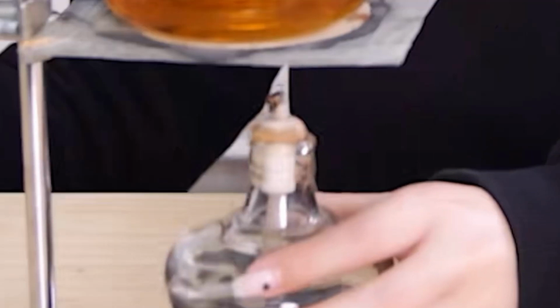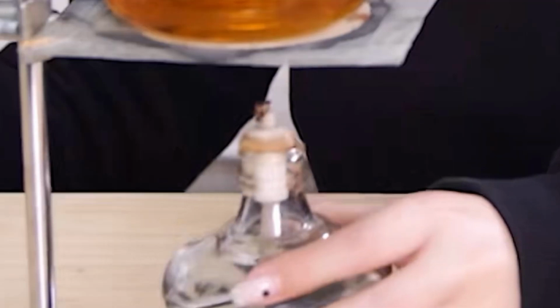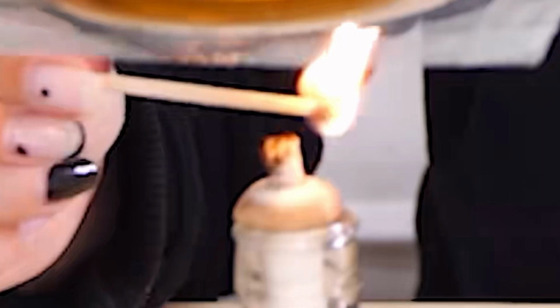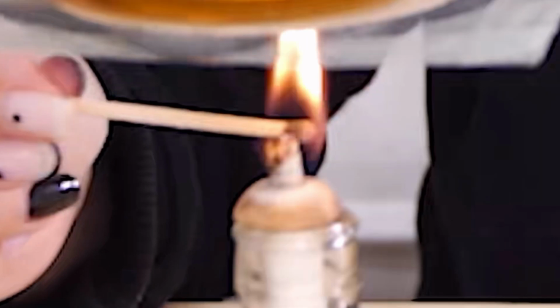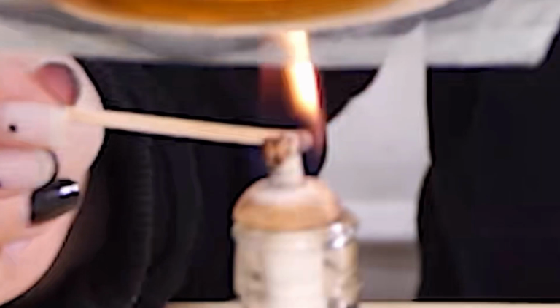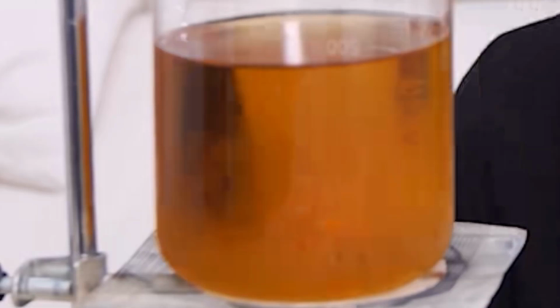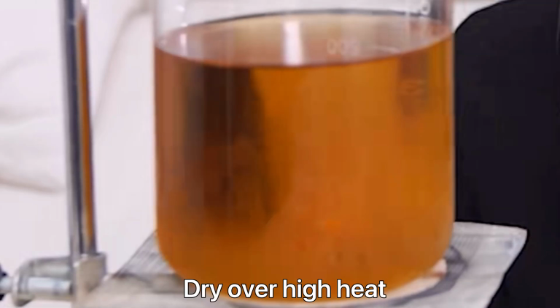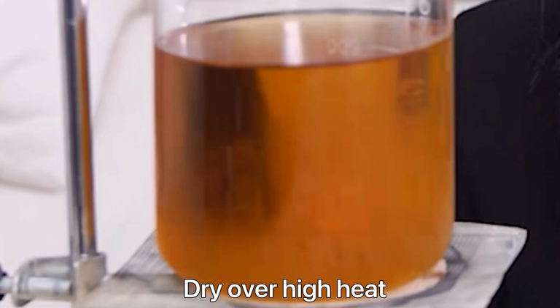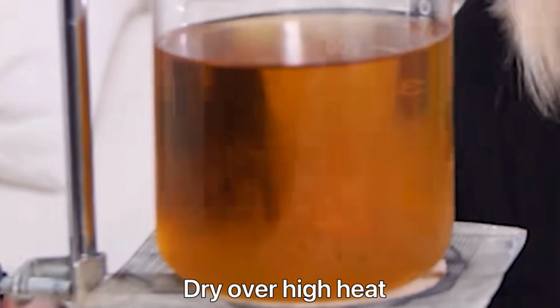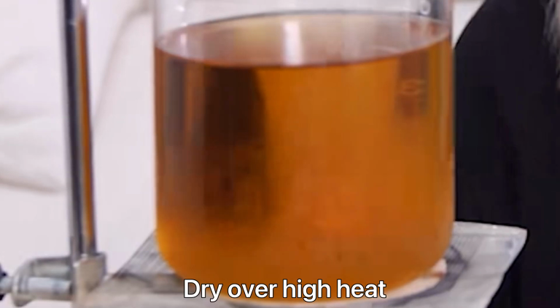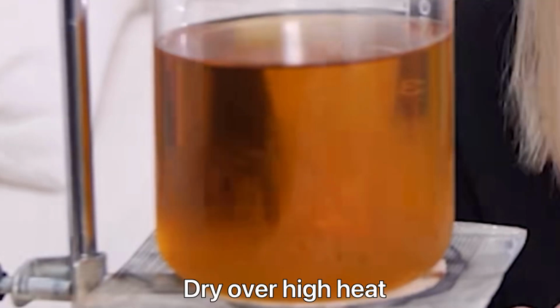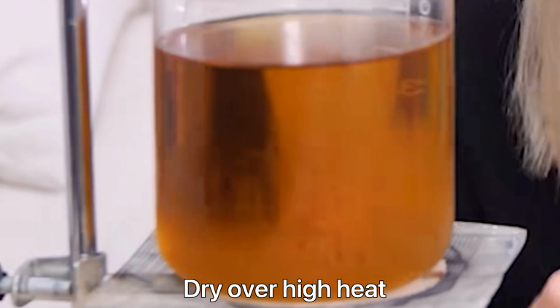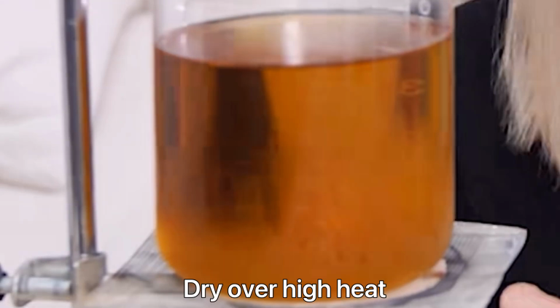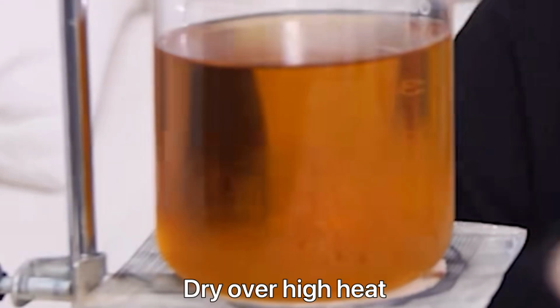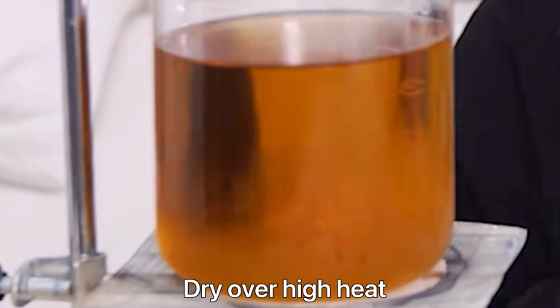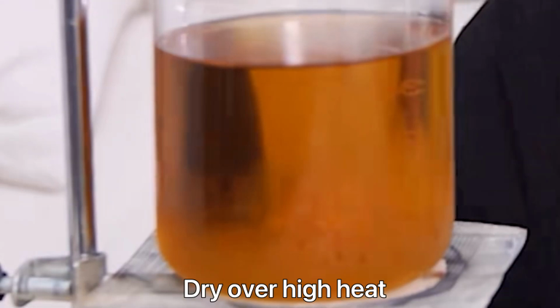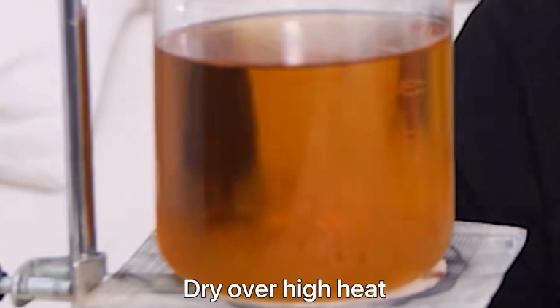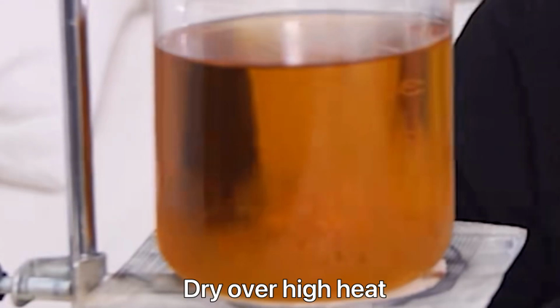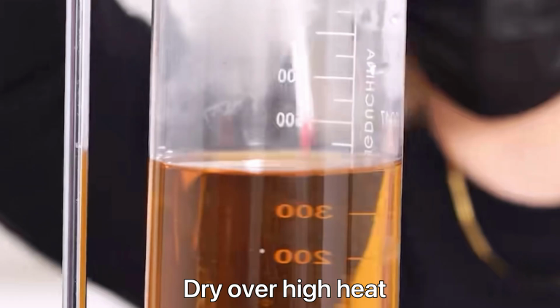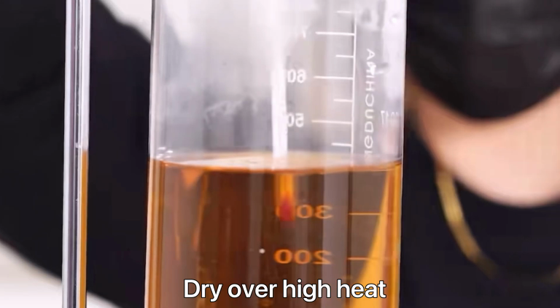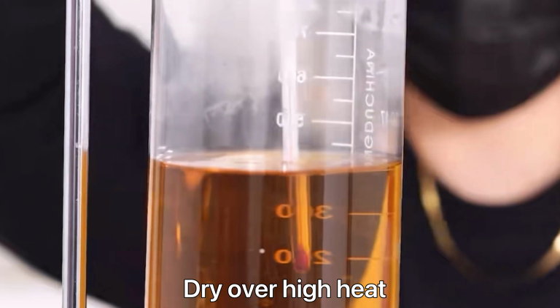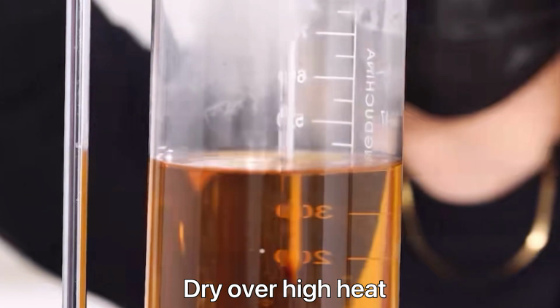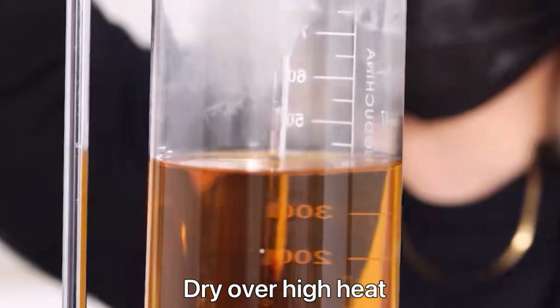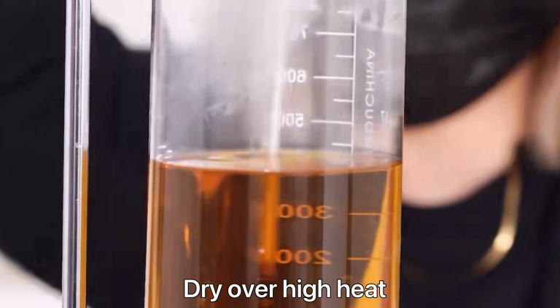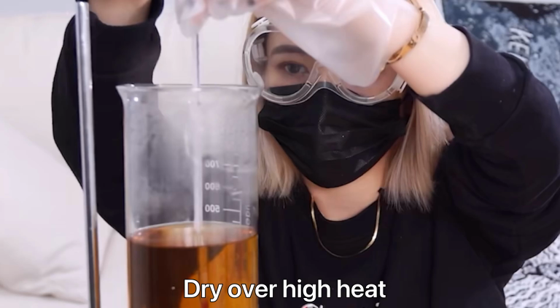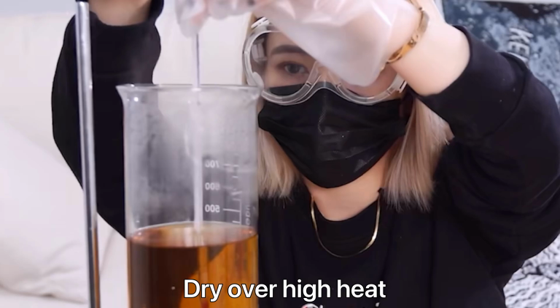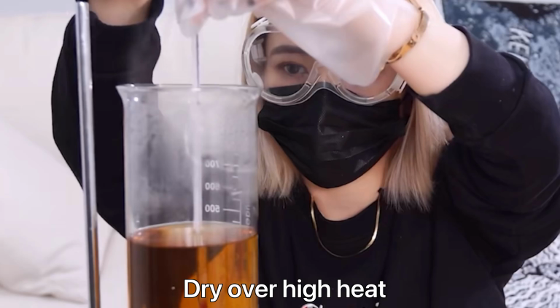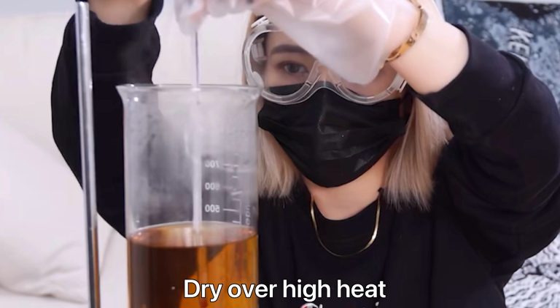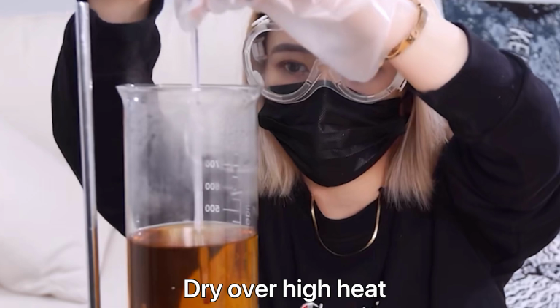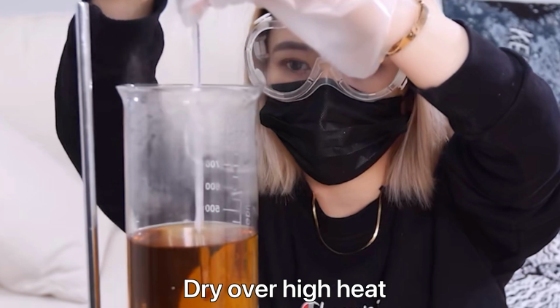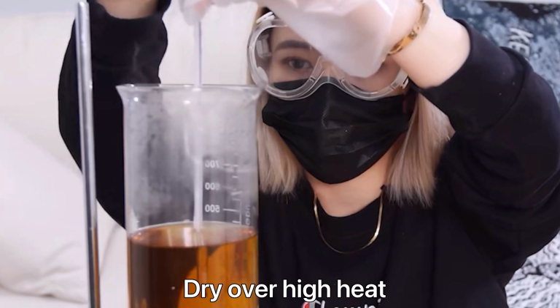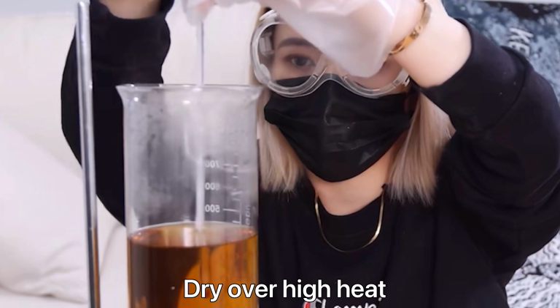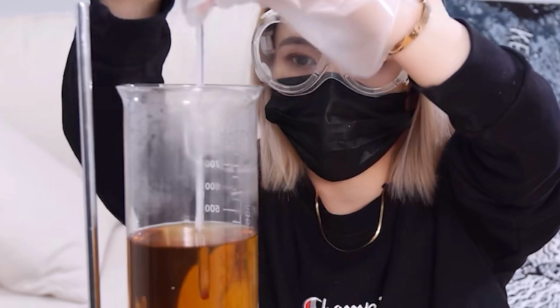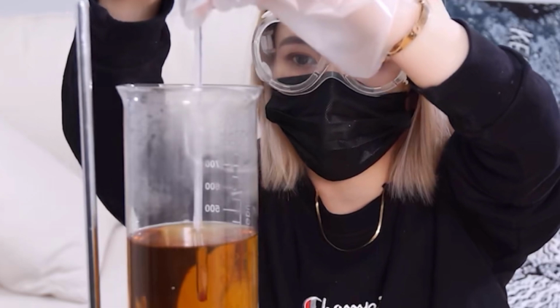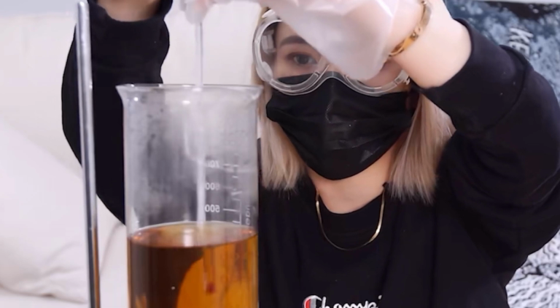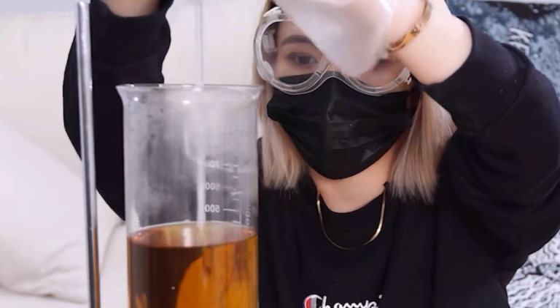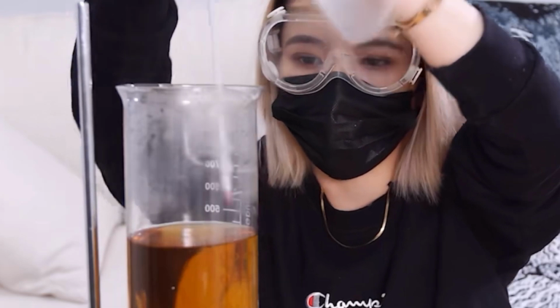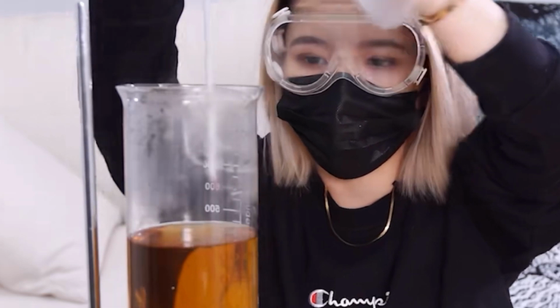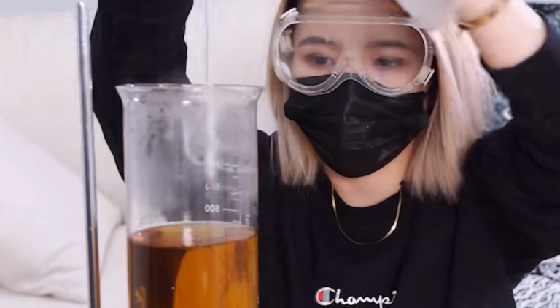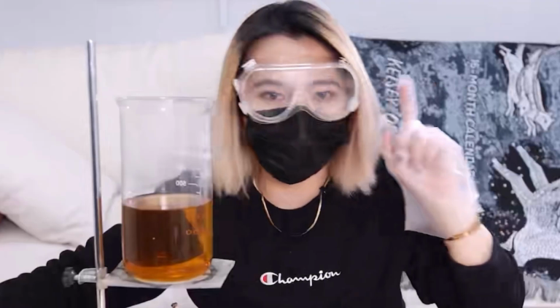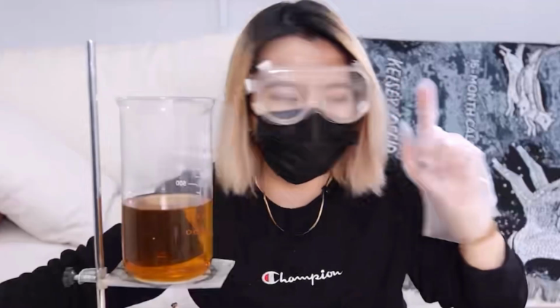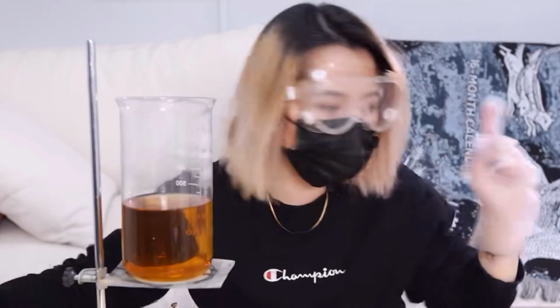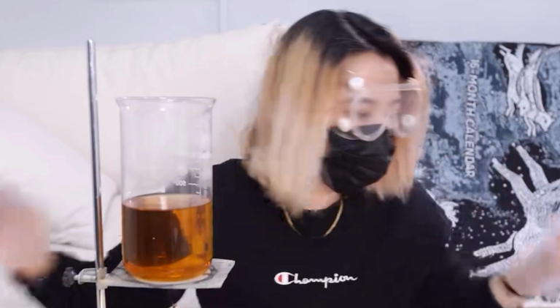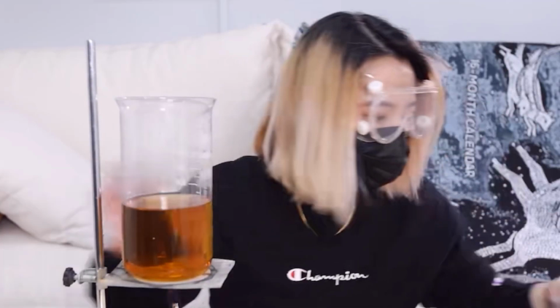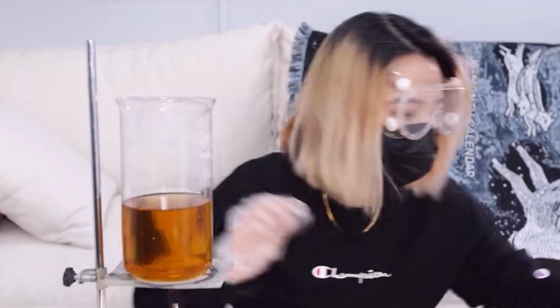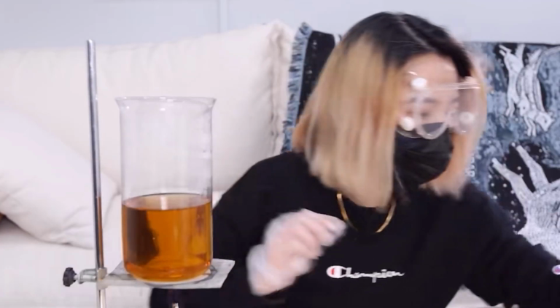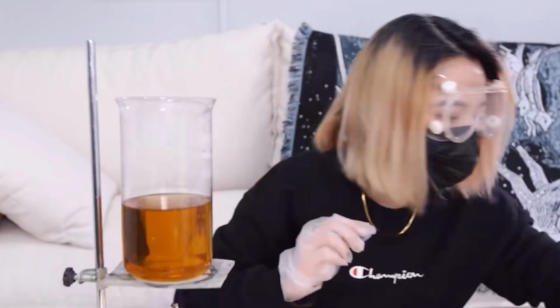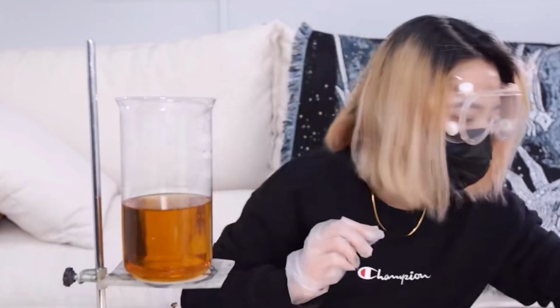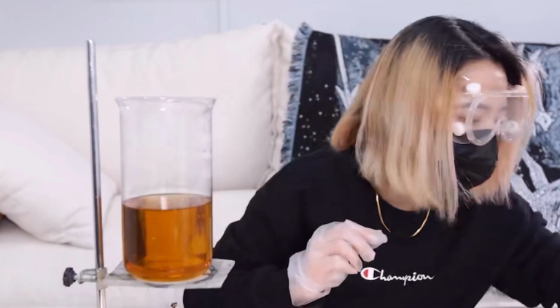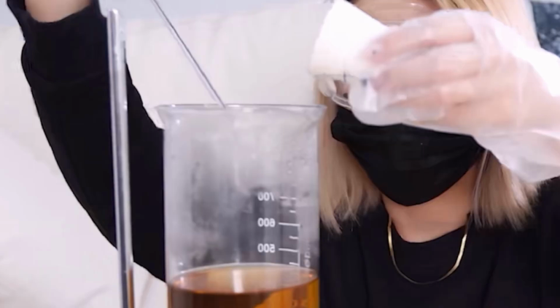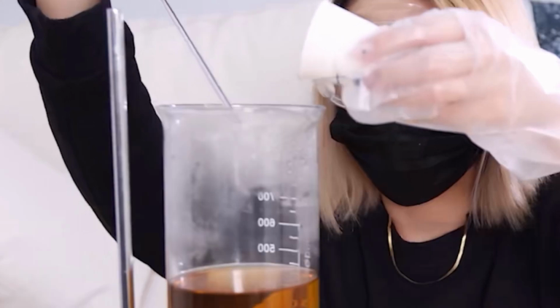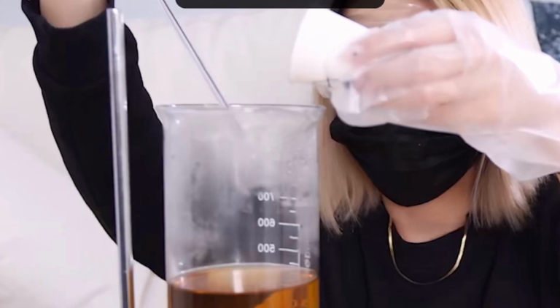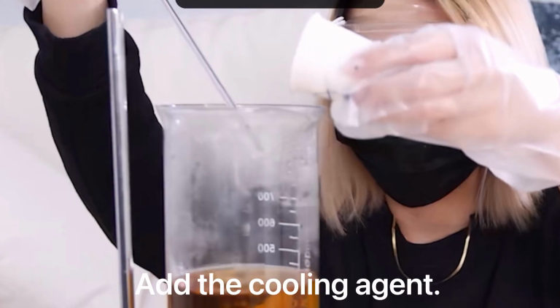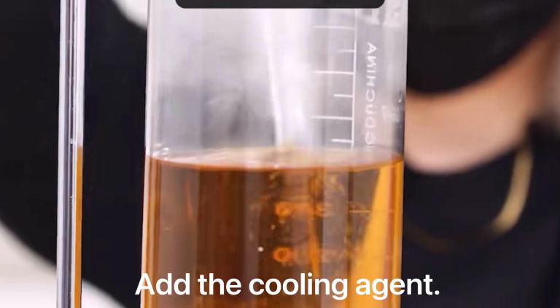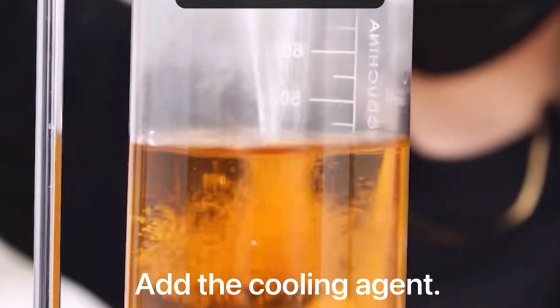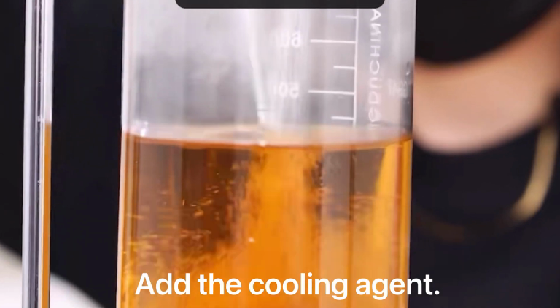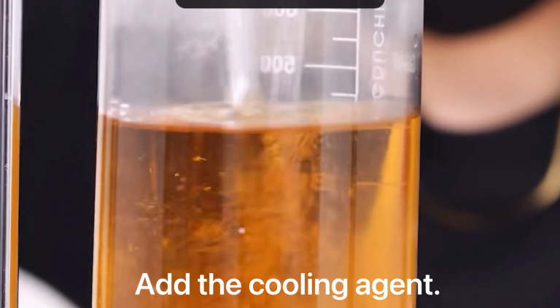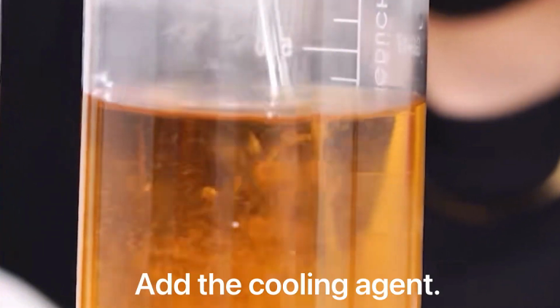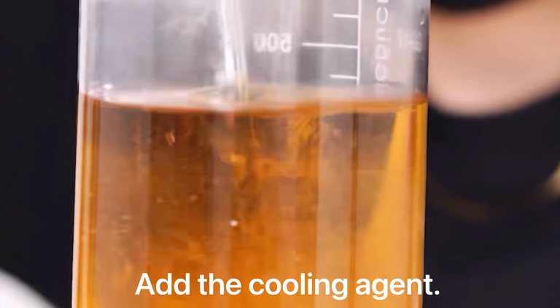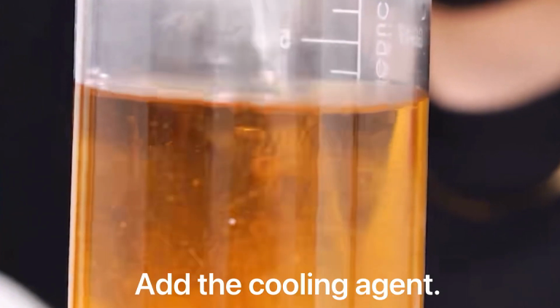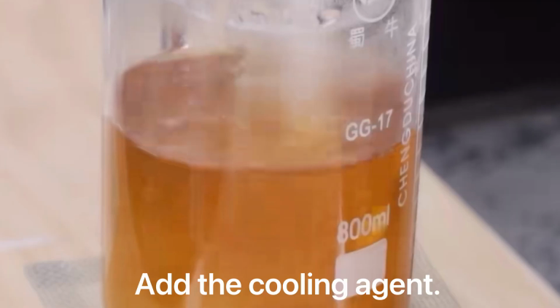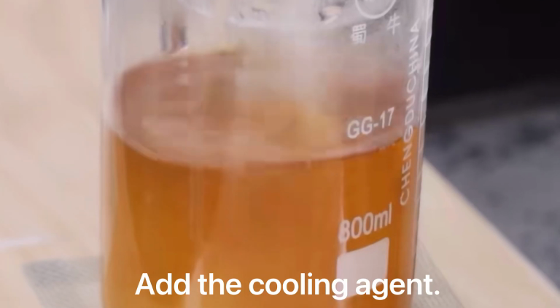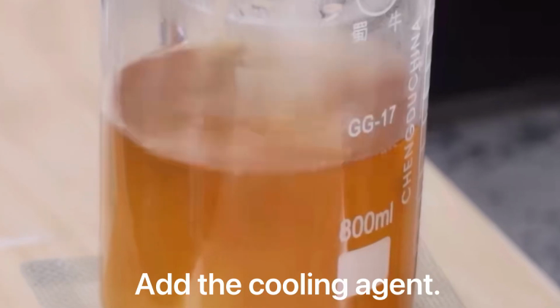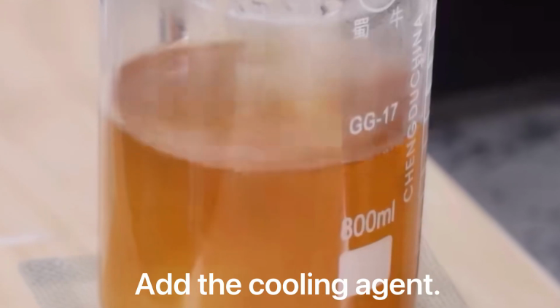Dry over high heat, then add the cooling agent.